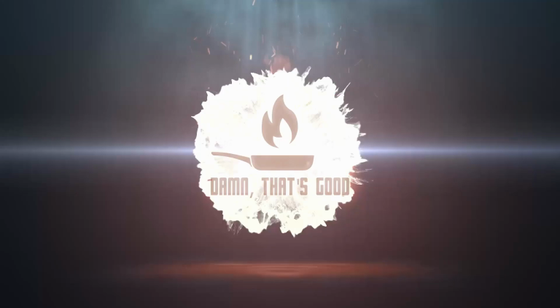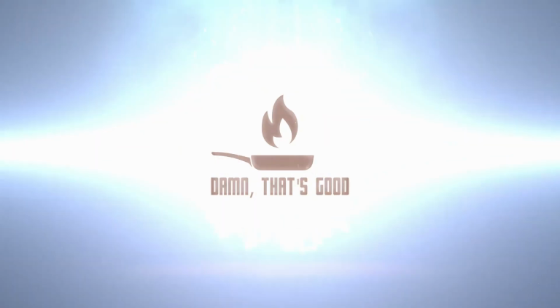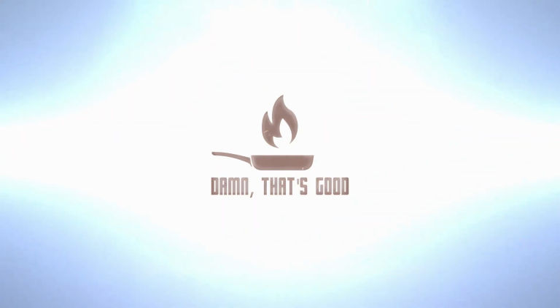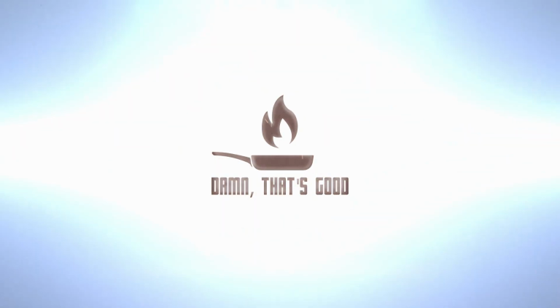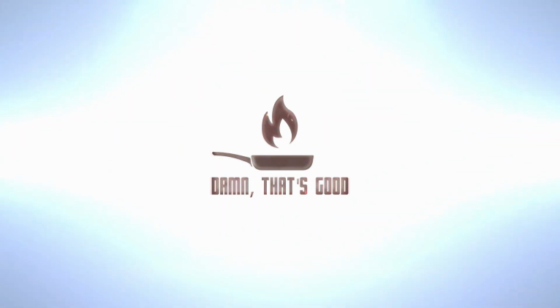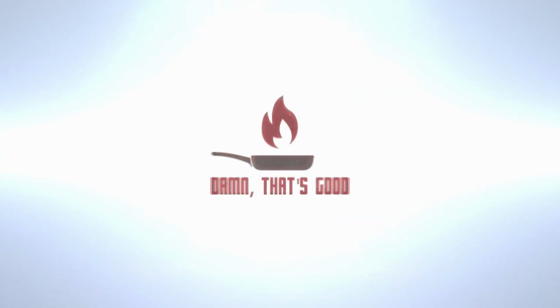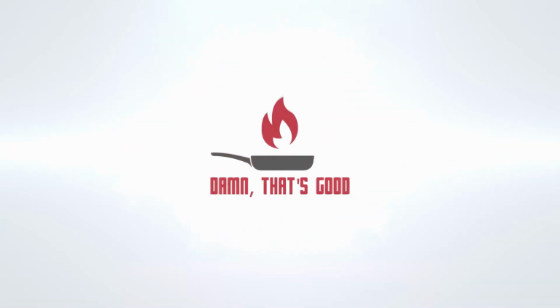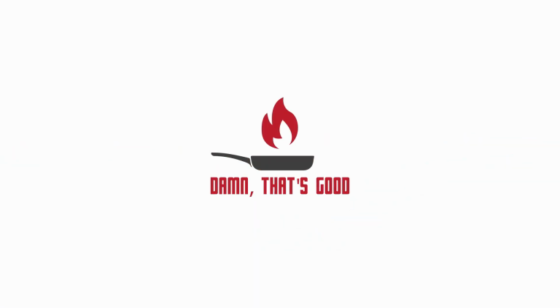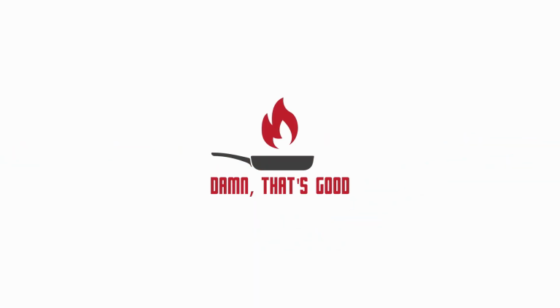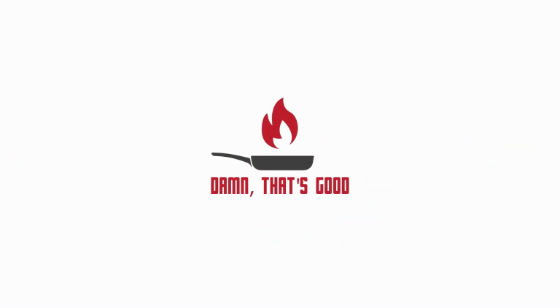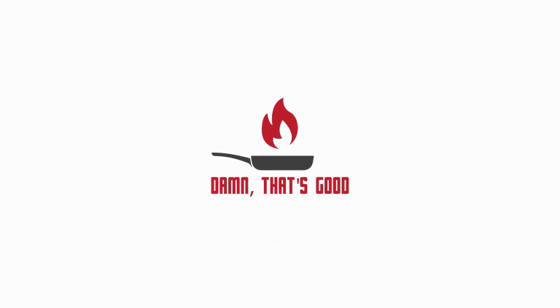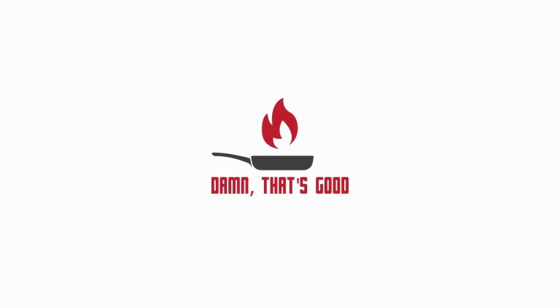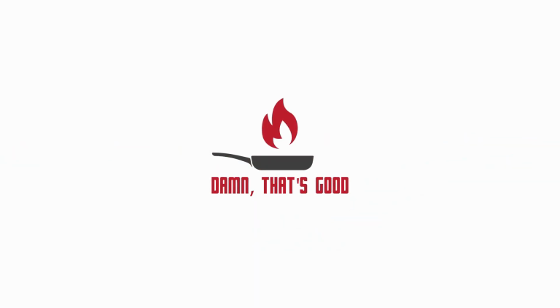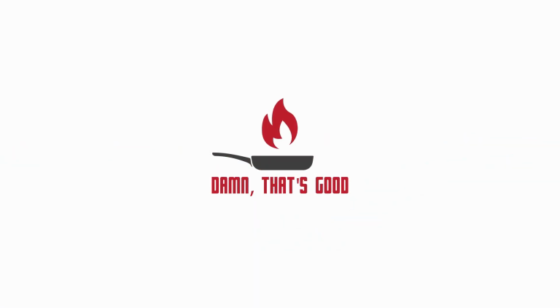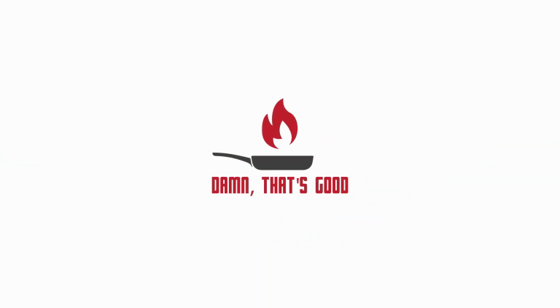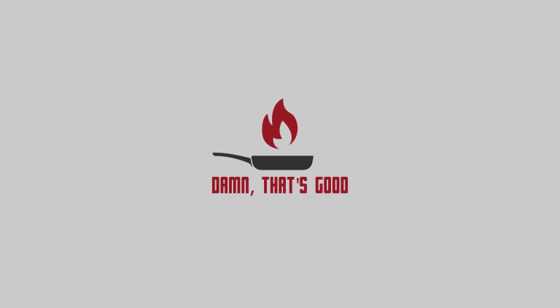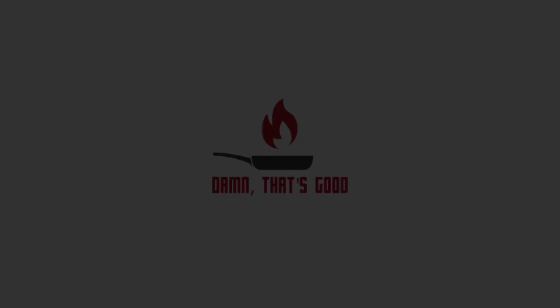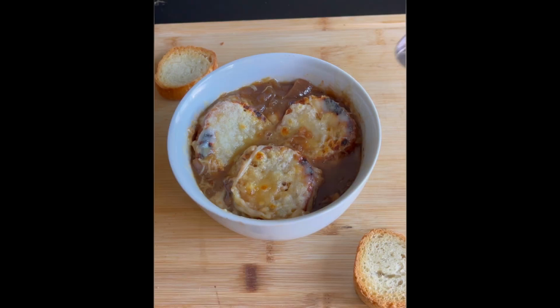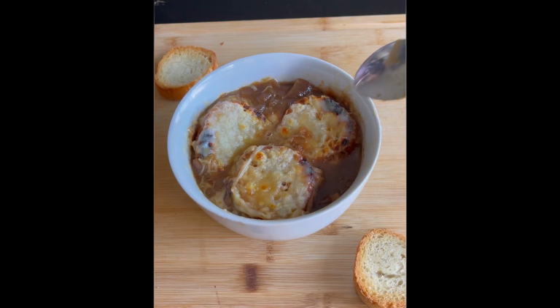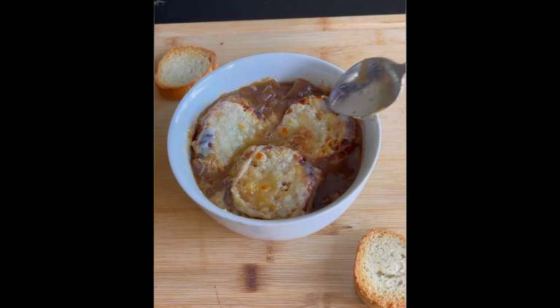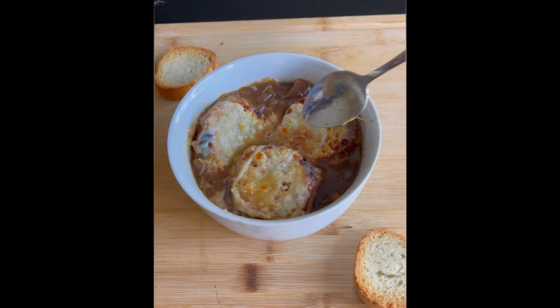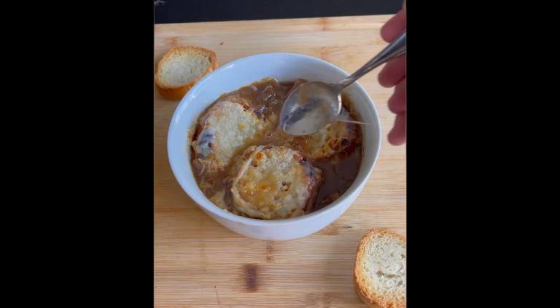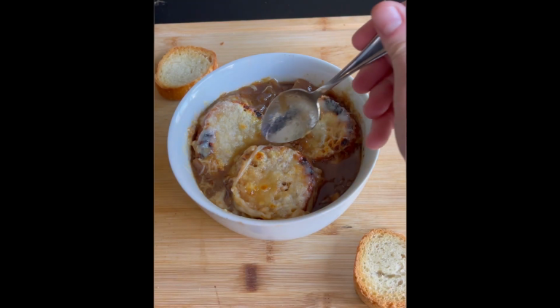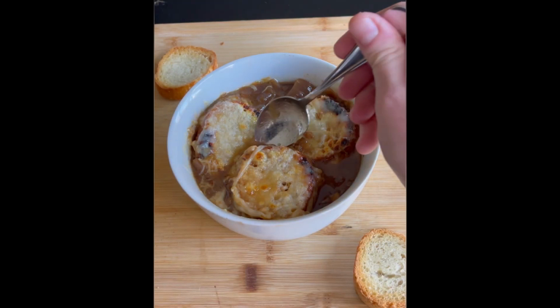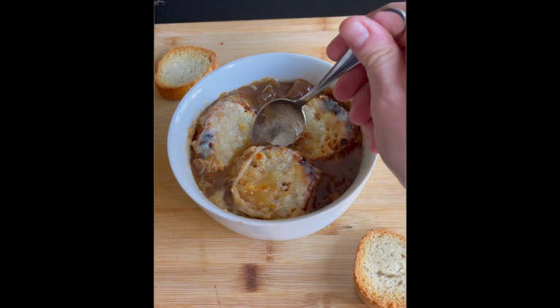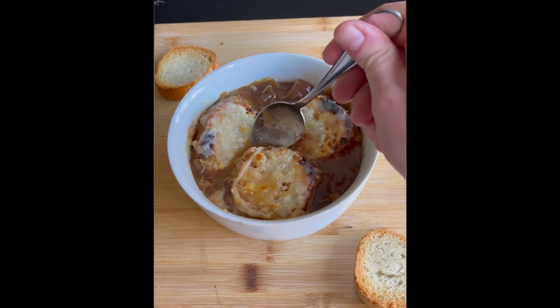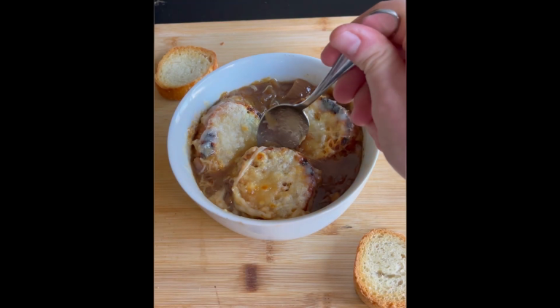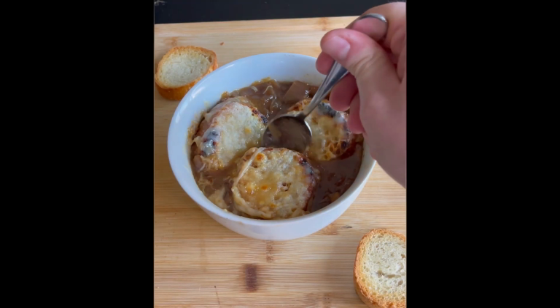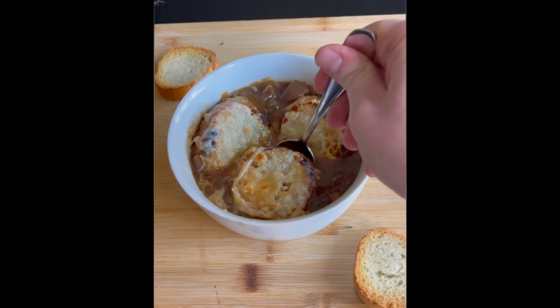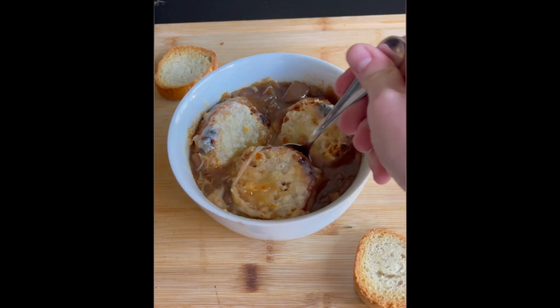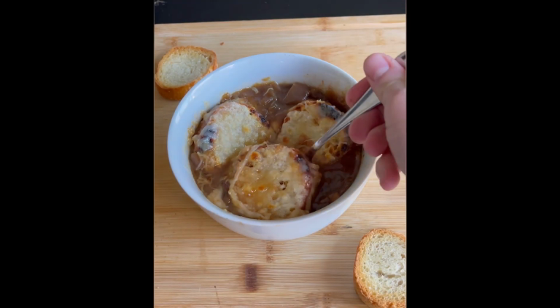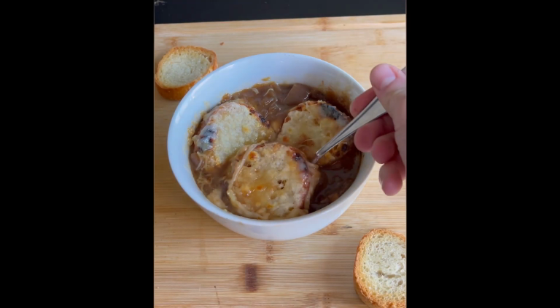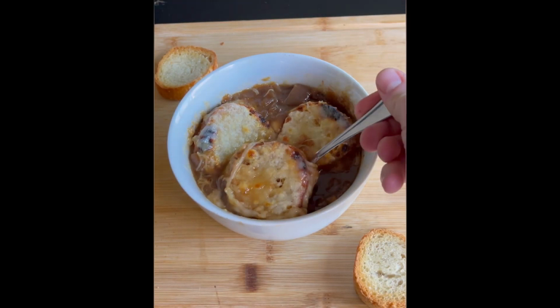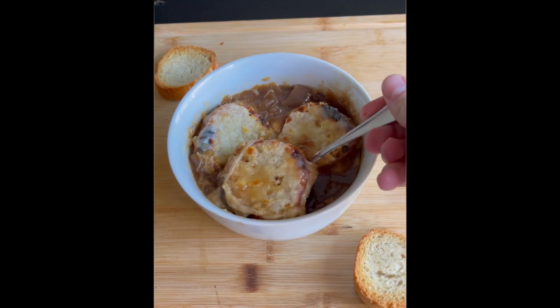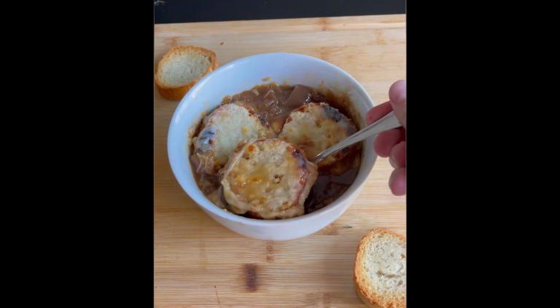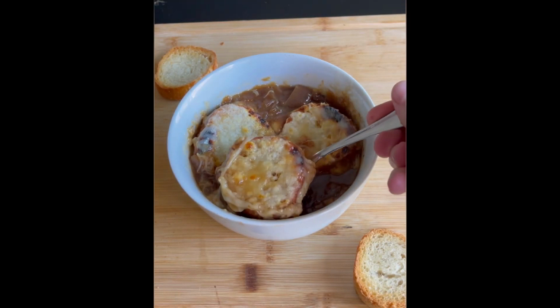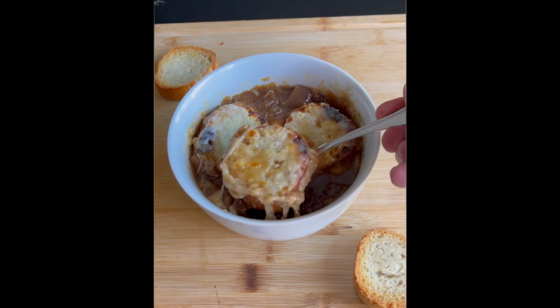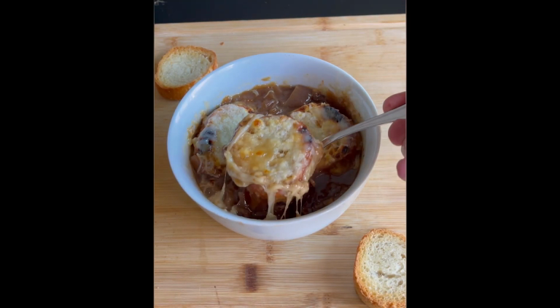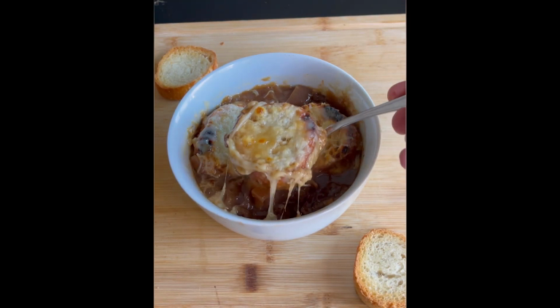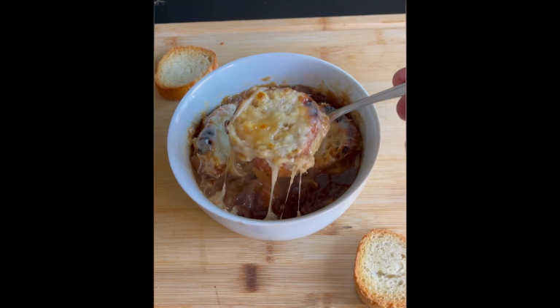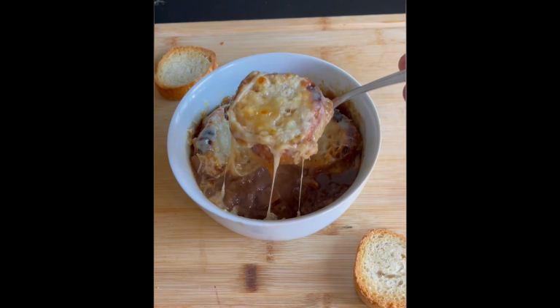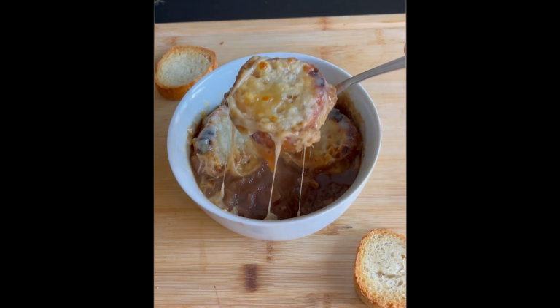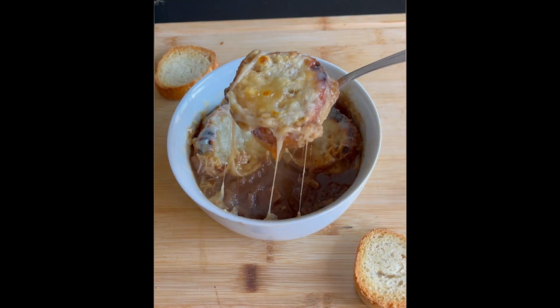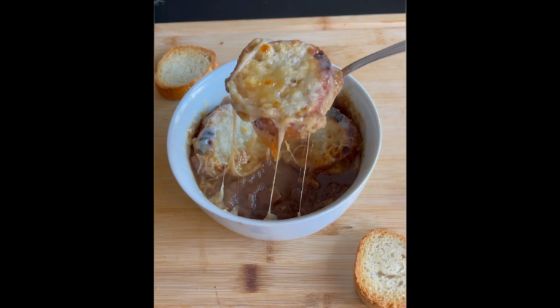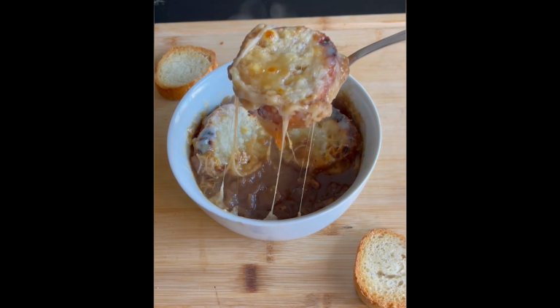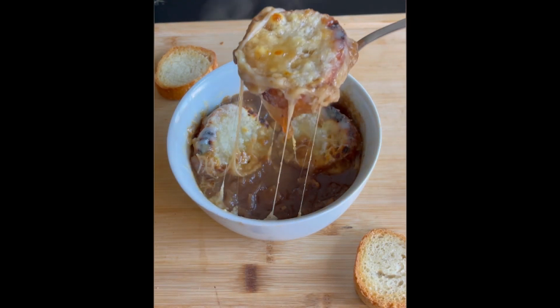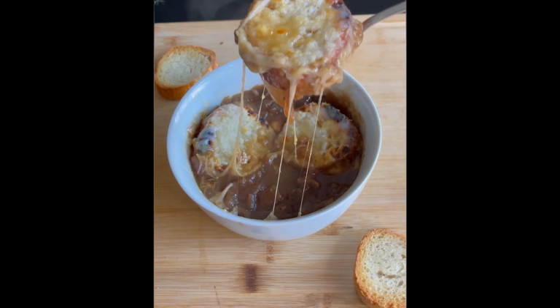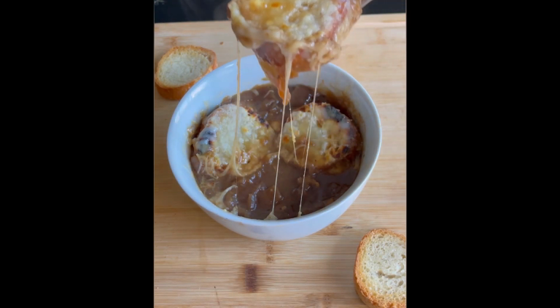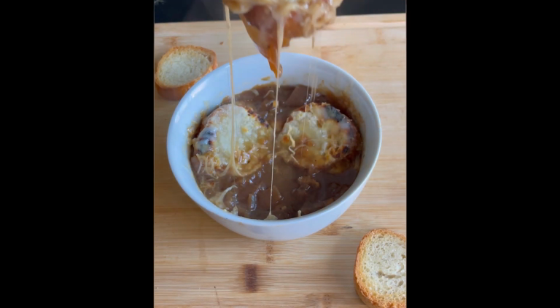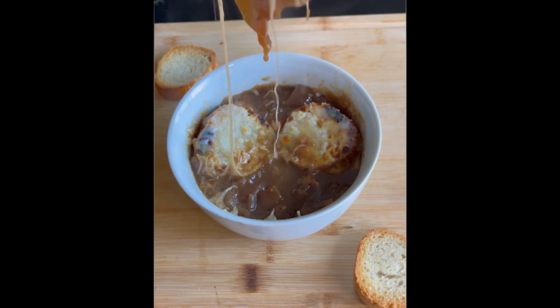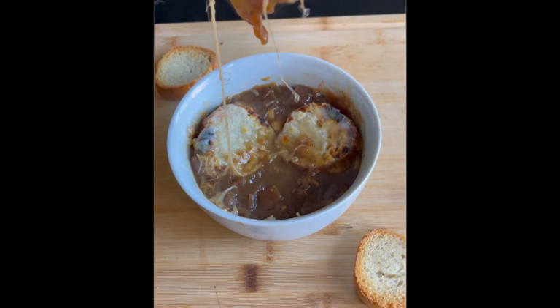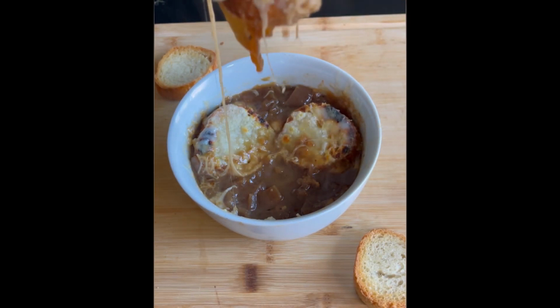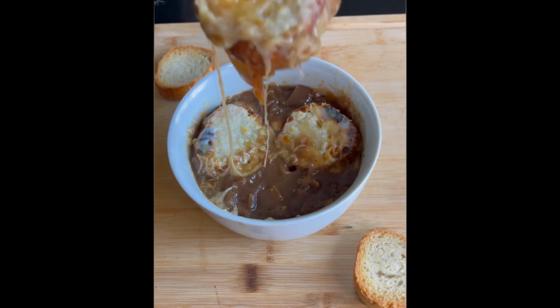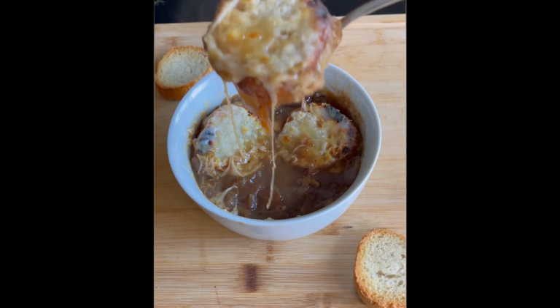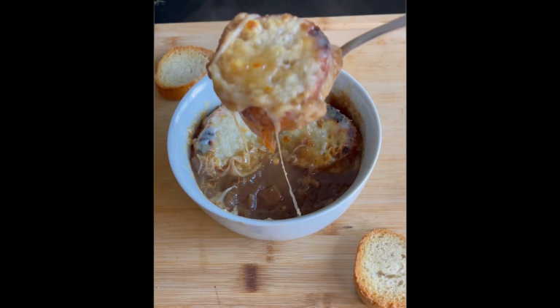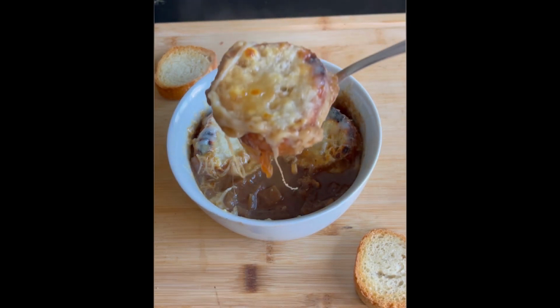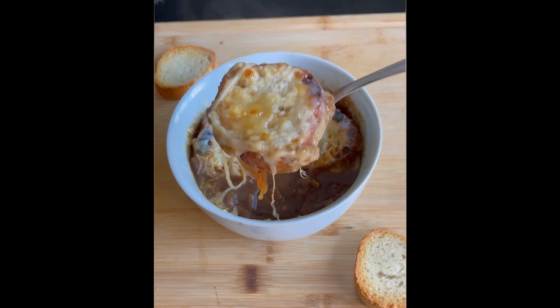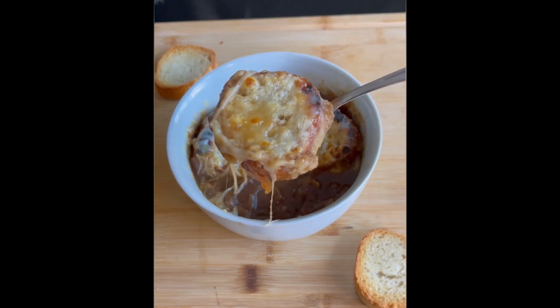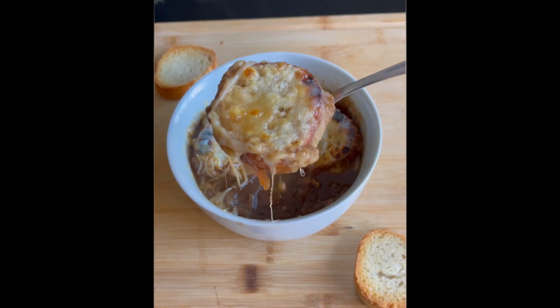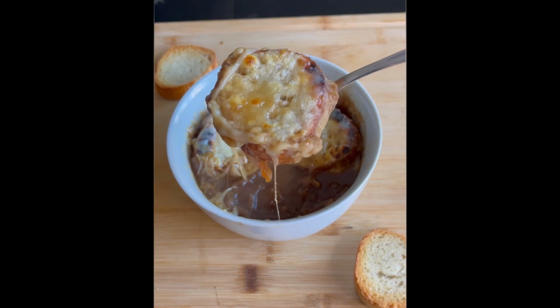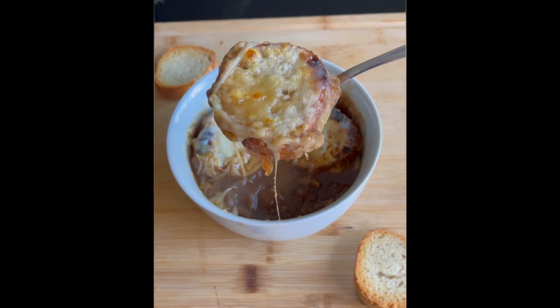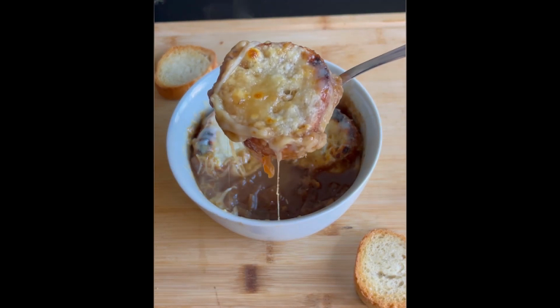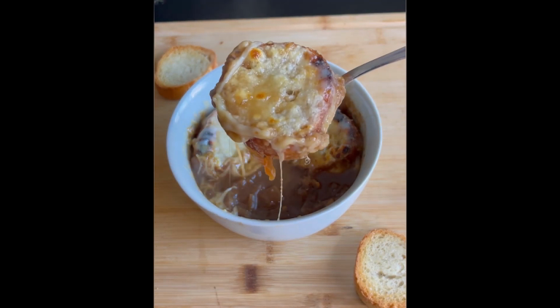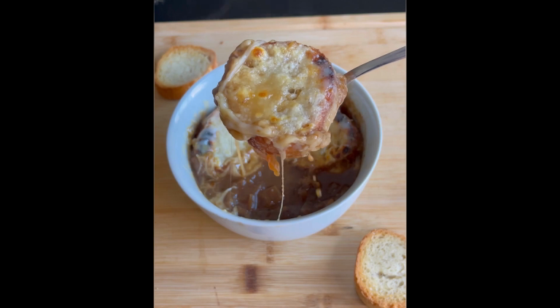Damn, that's good. French onion soup's so good, it's gonna make you cry — and I'm not even talking about the onions. Let's go.